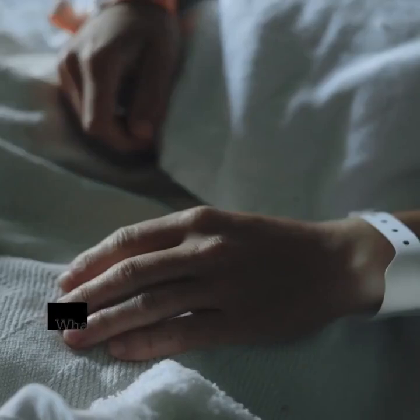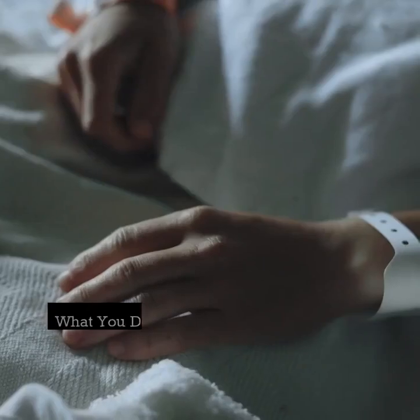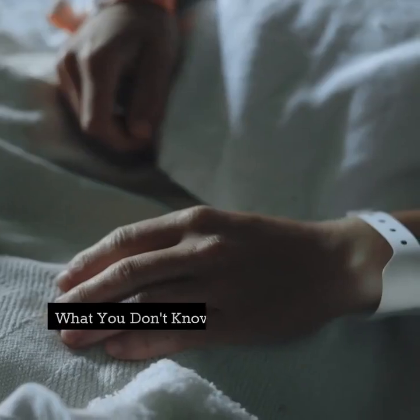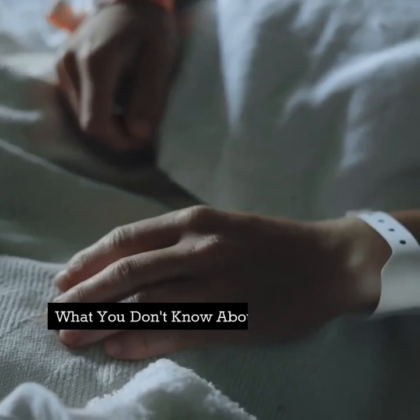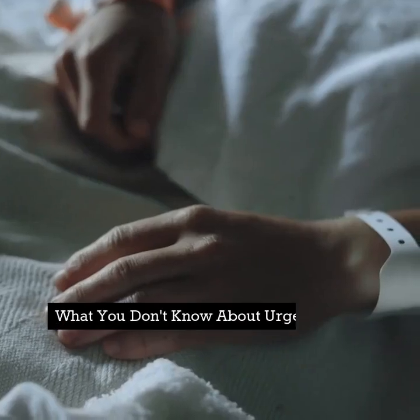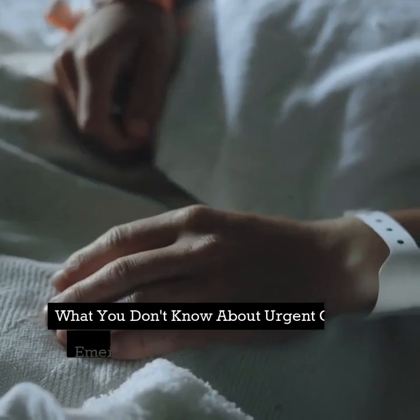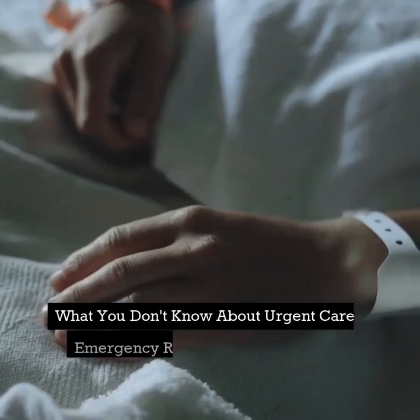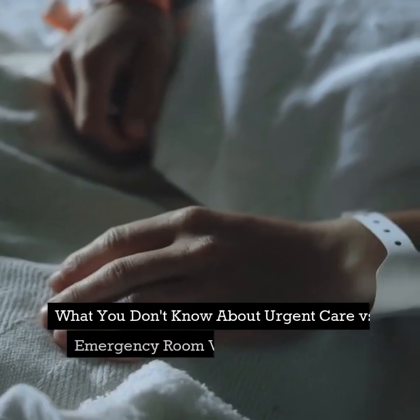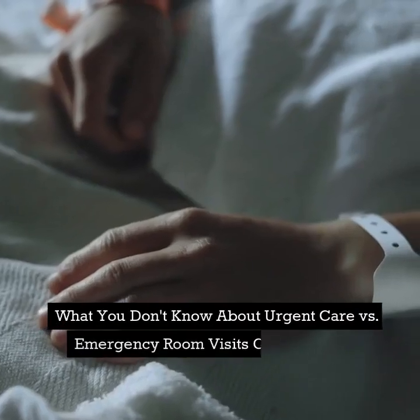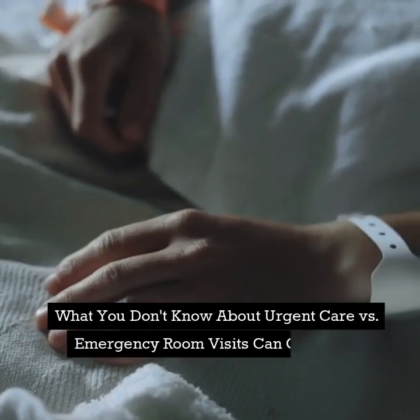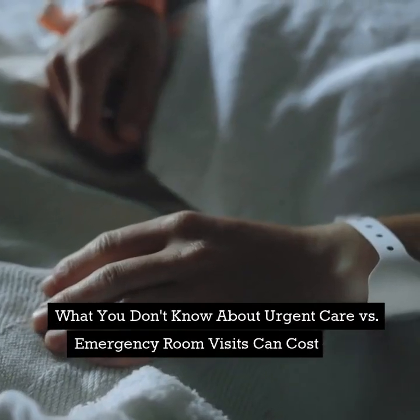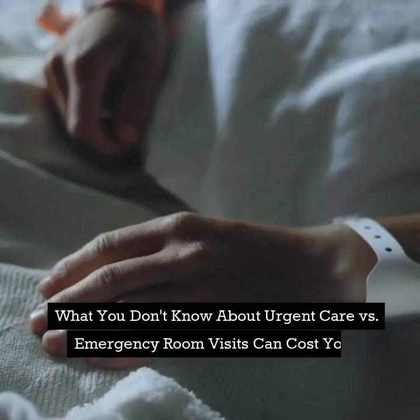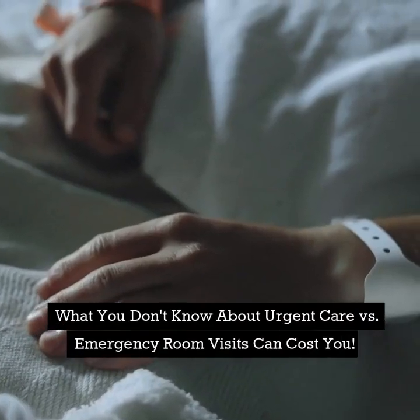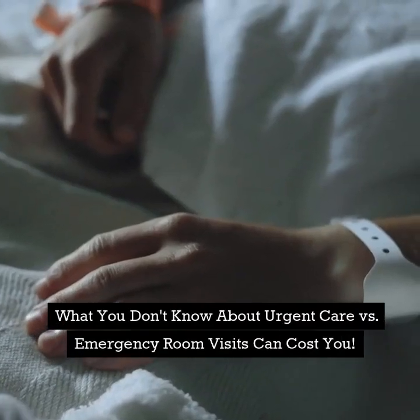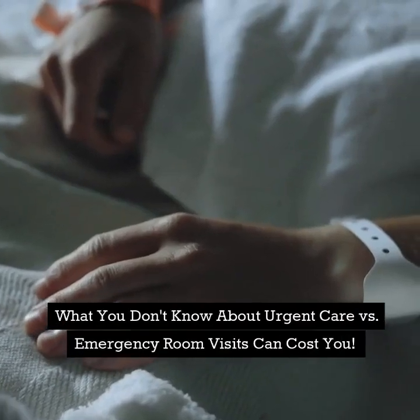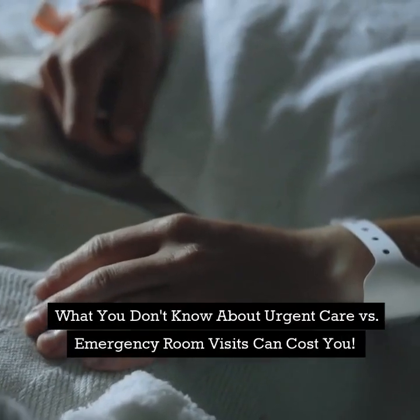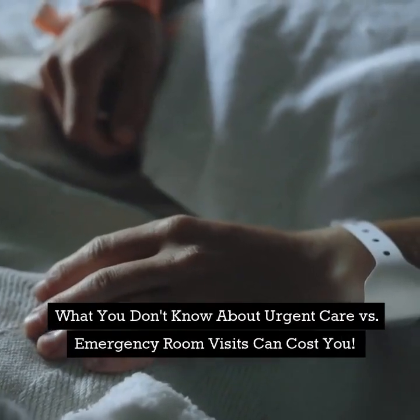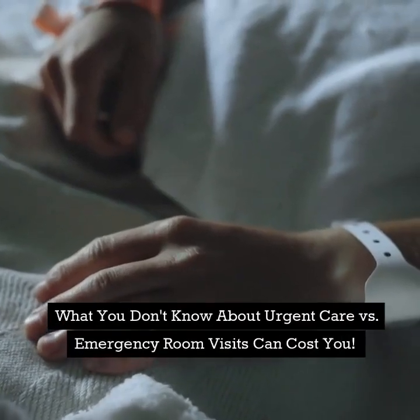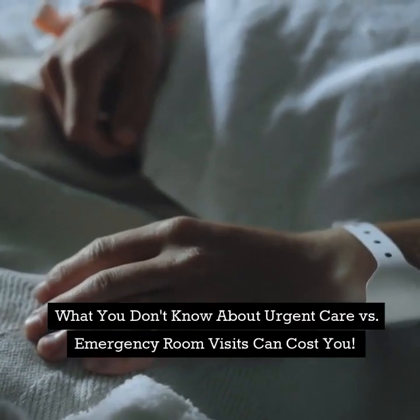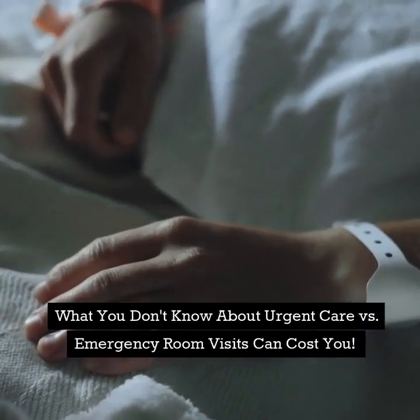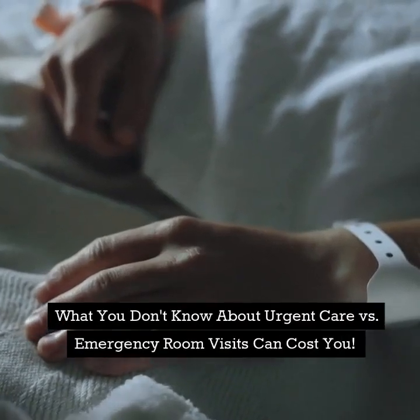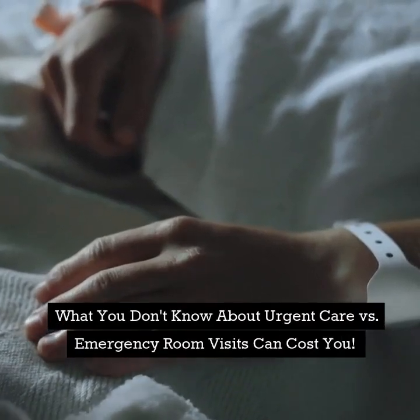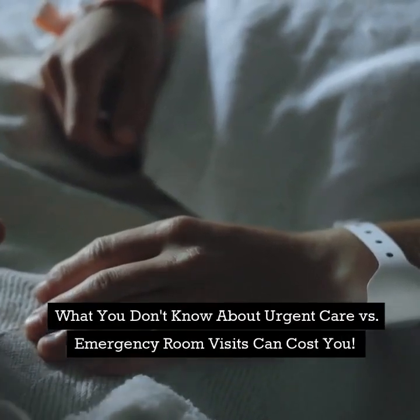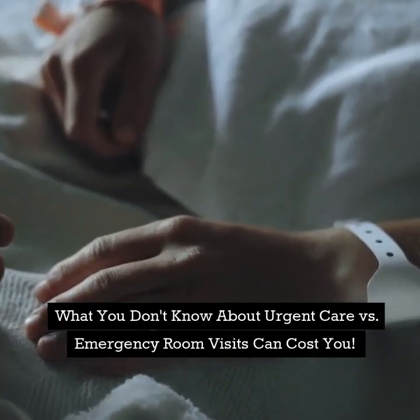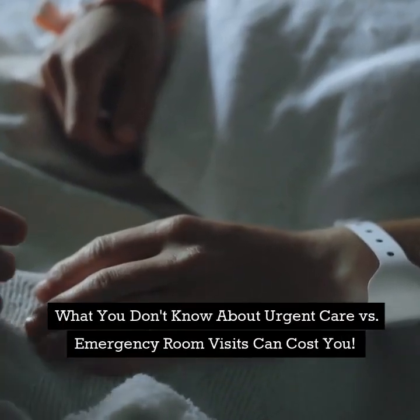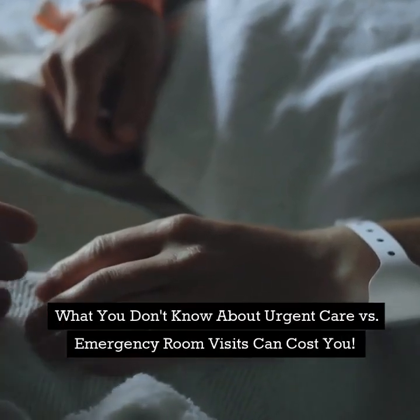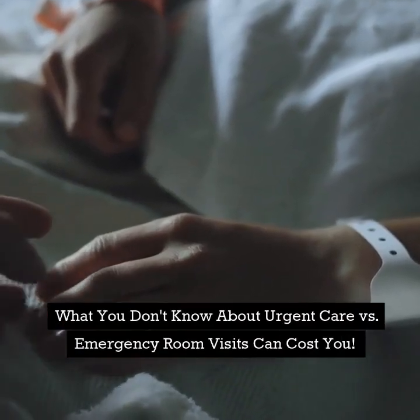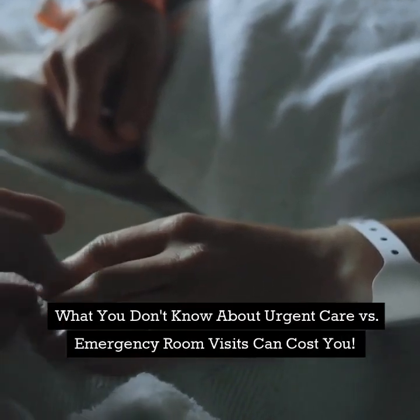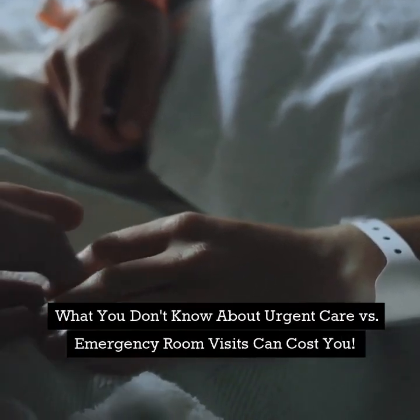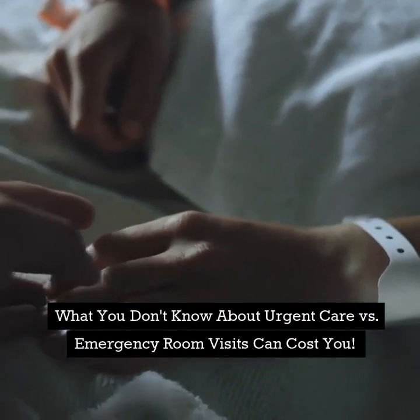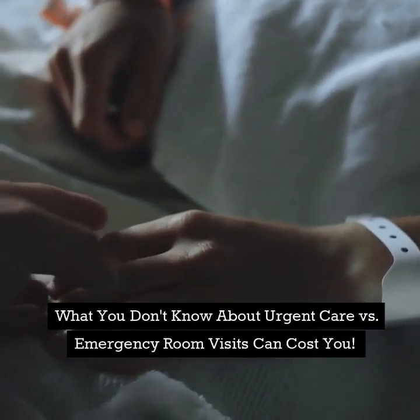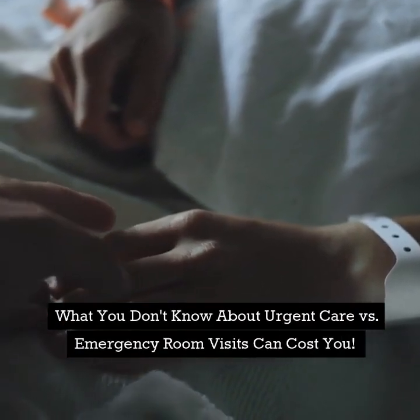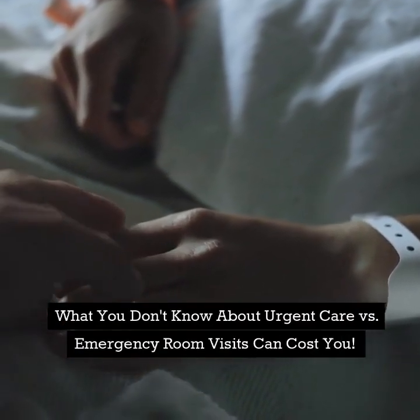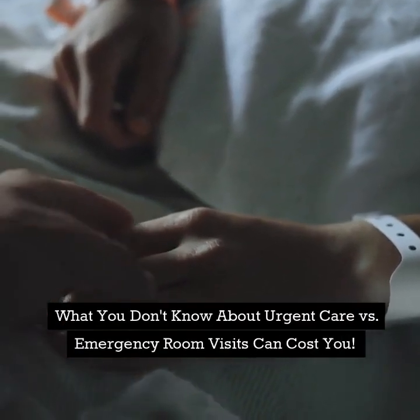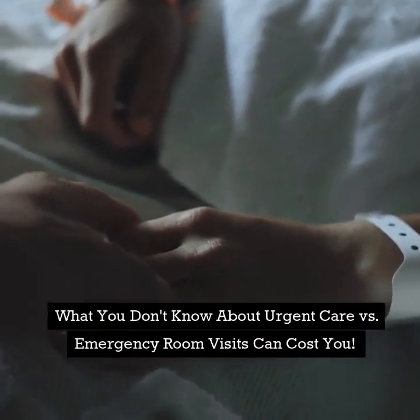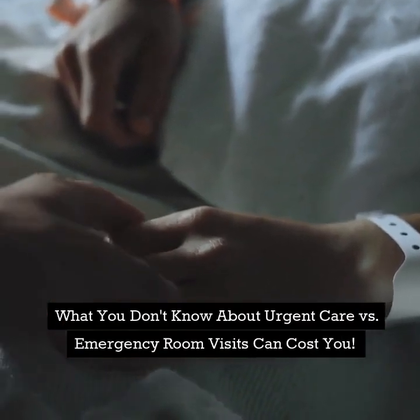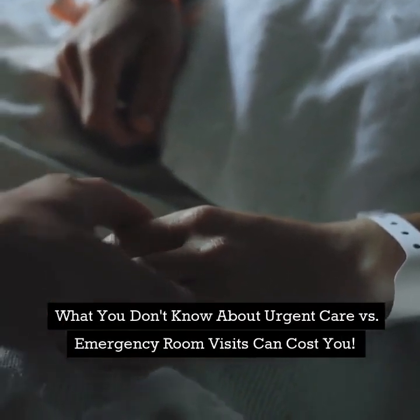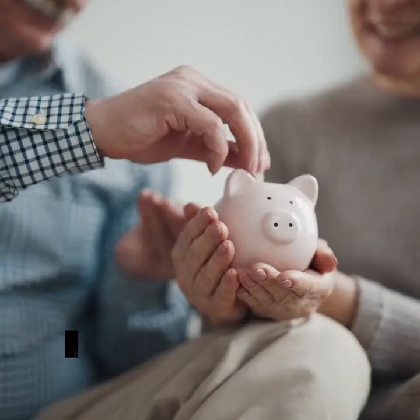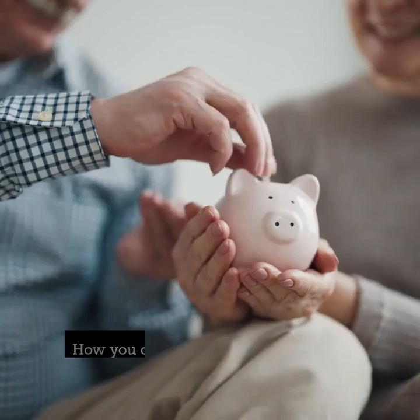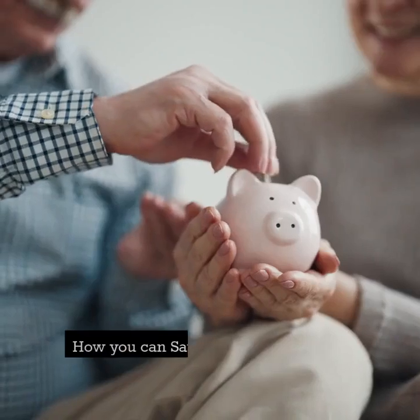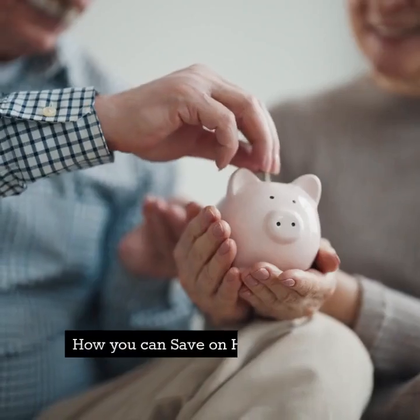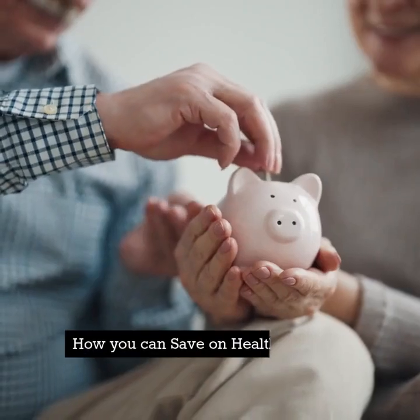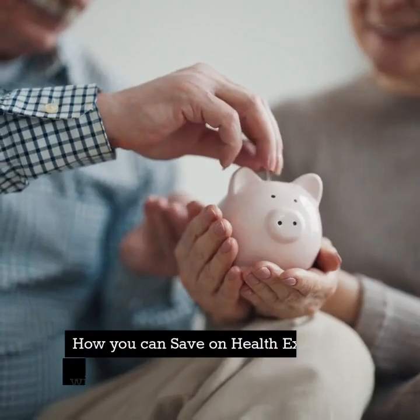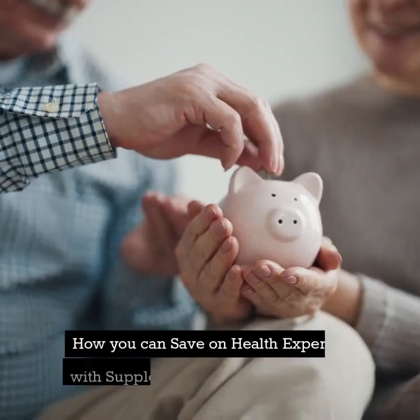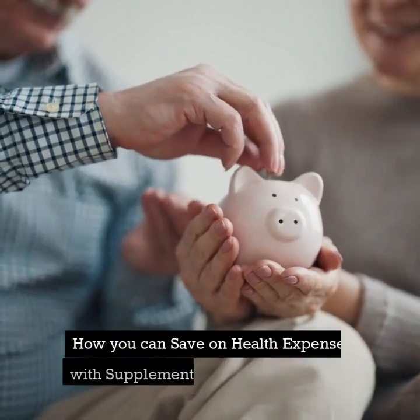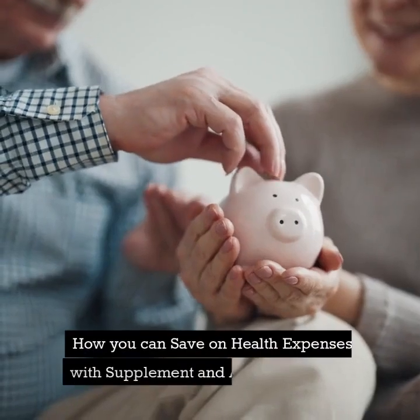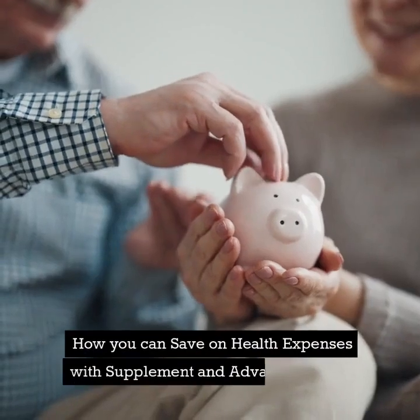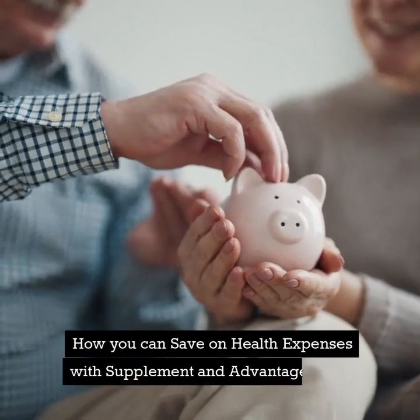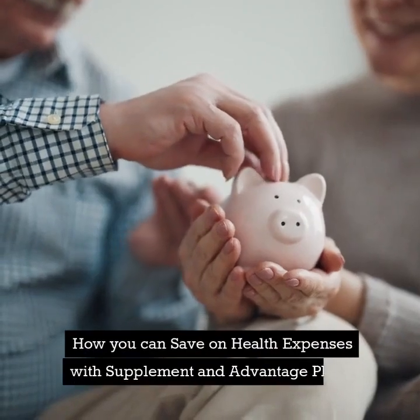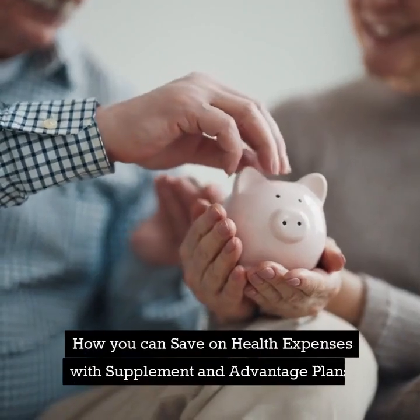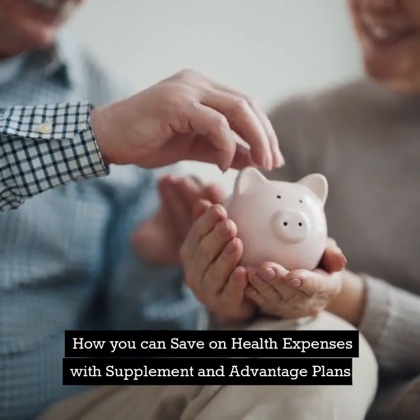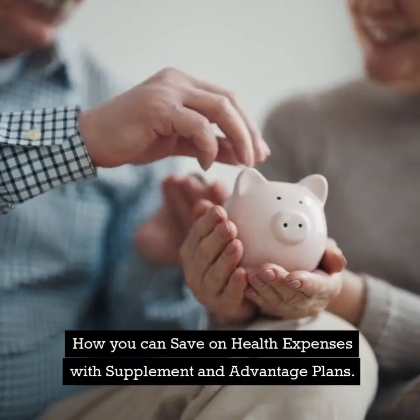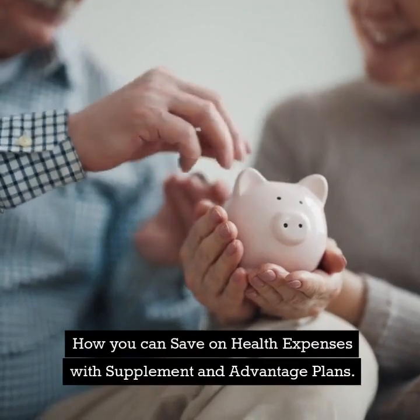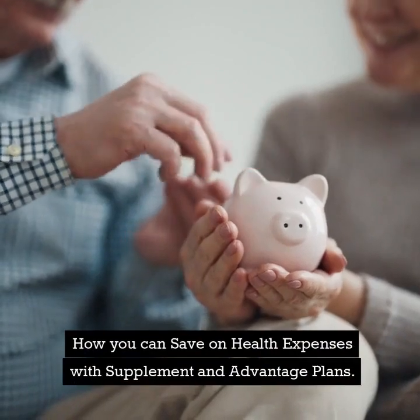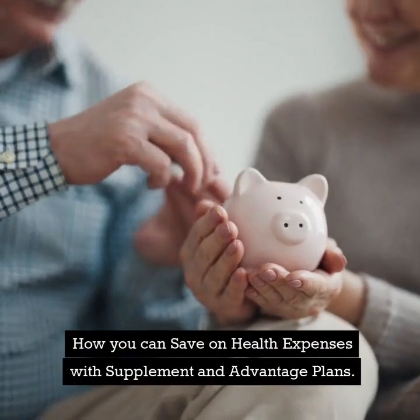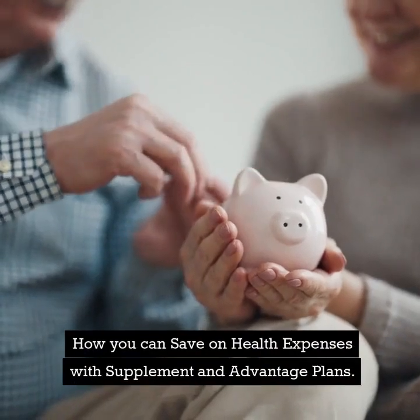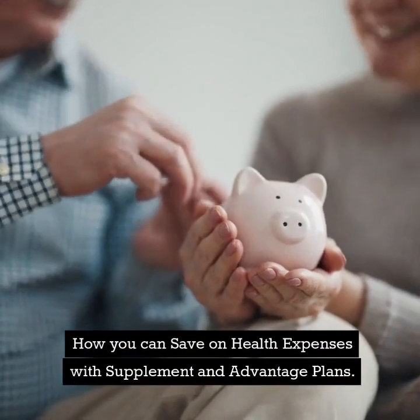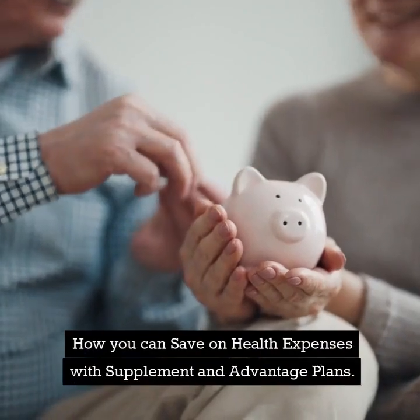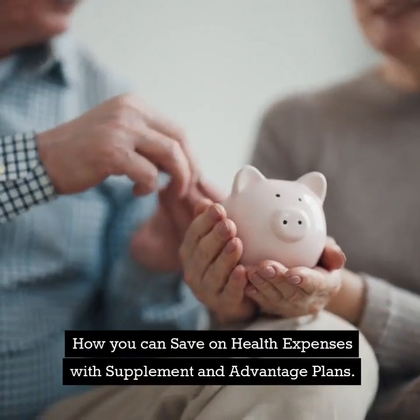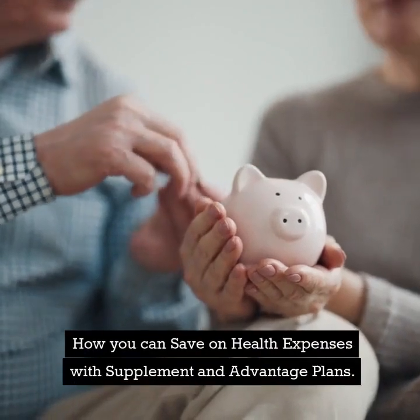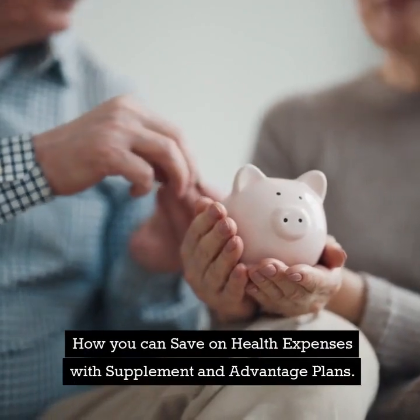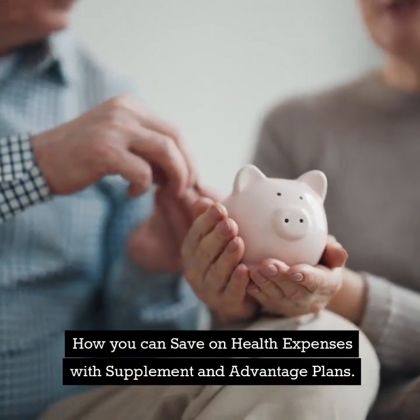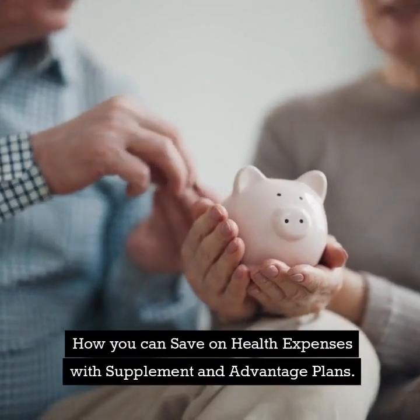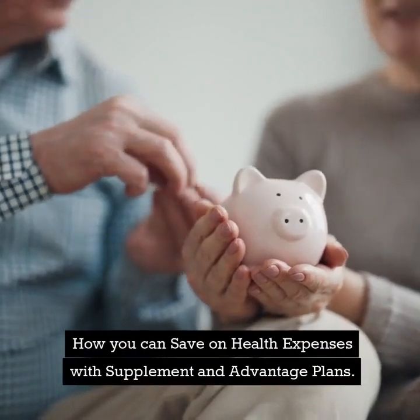What you don't know about urgent care versus emergency room visits can cost you. How you can save on health expenses with supplement and advantage plans.